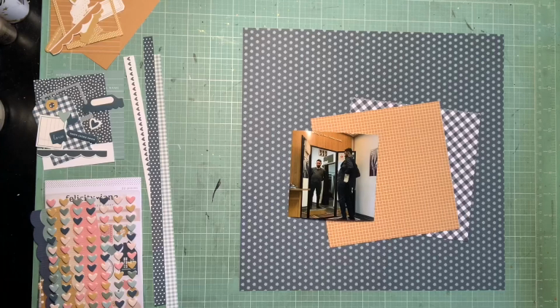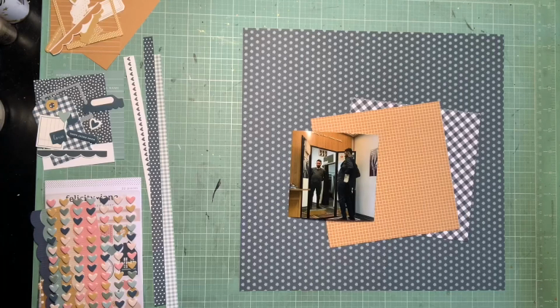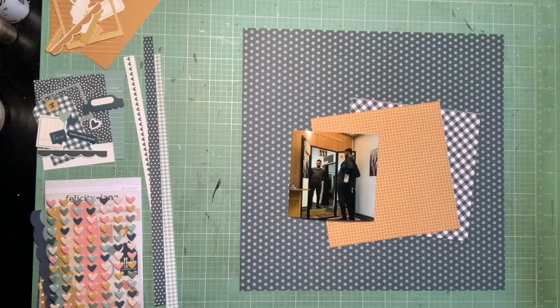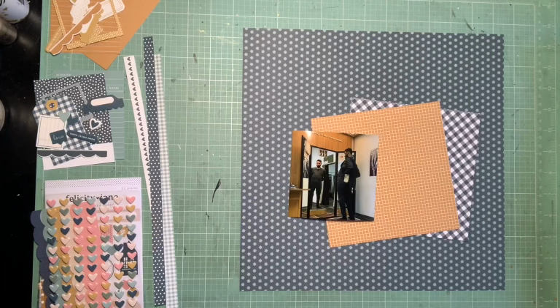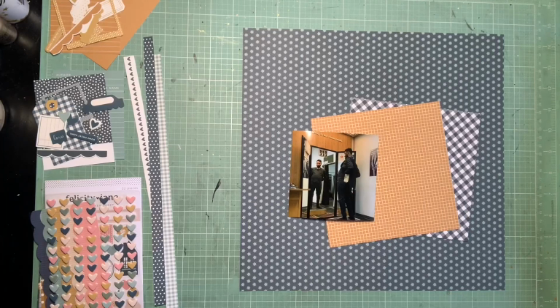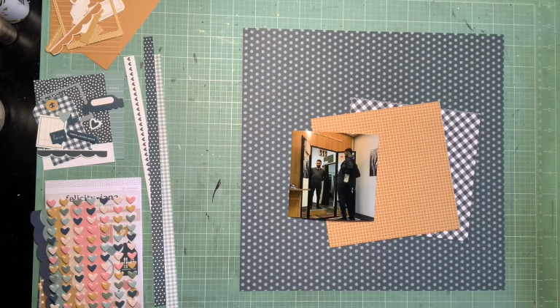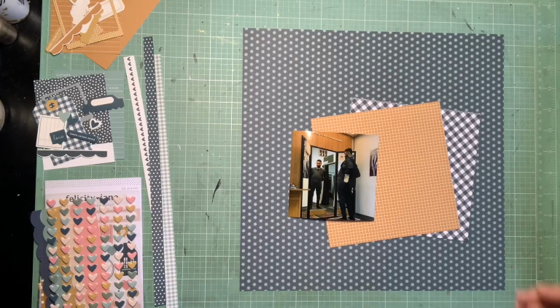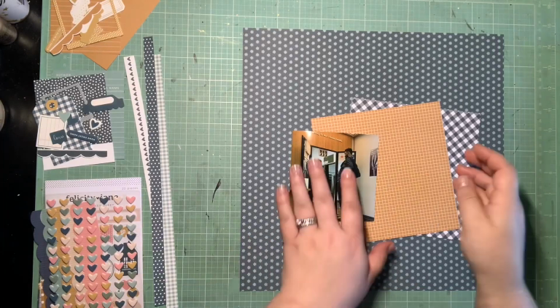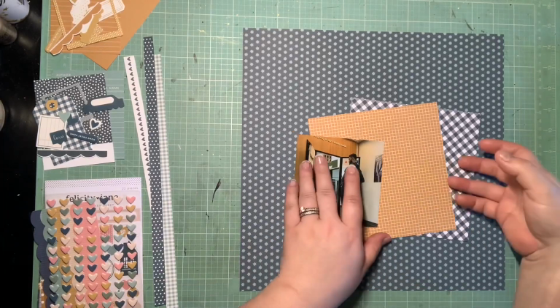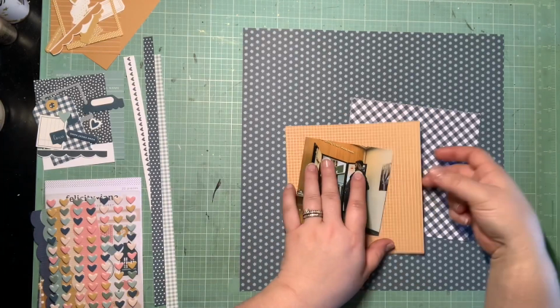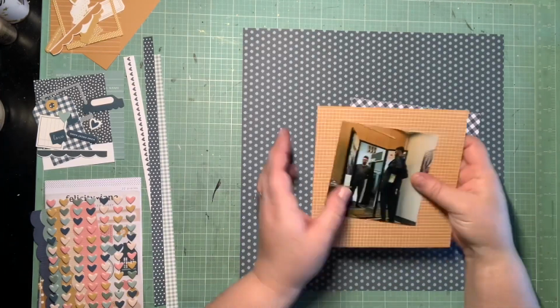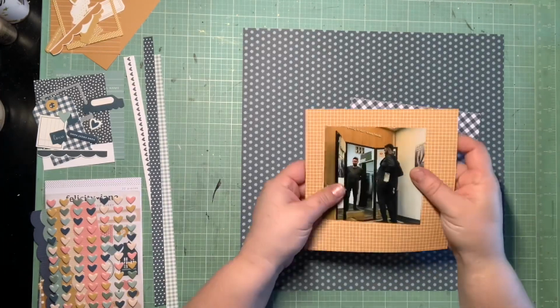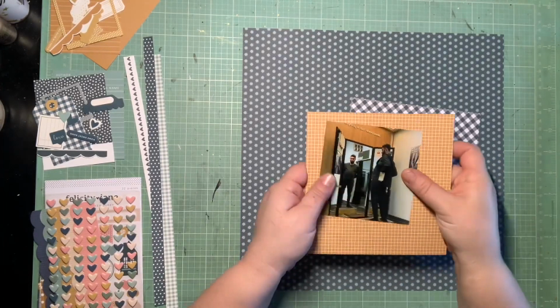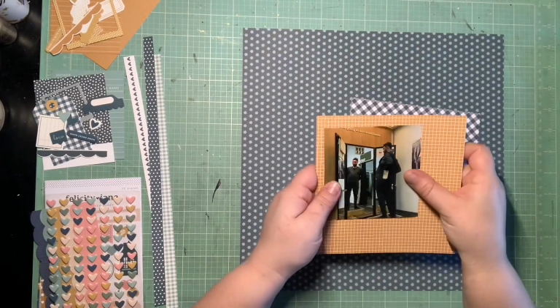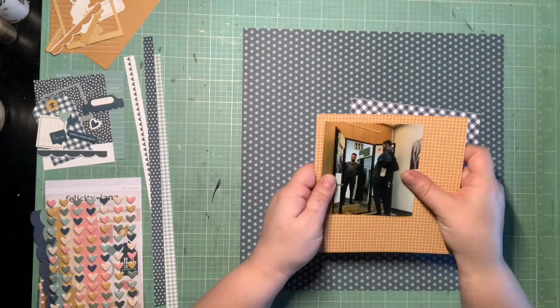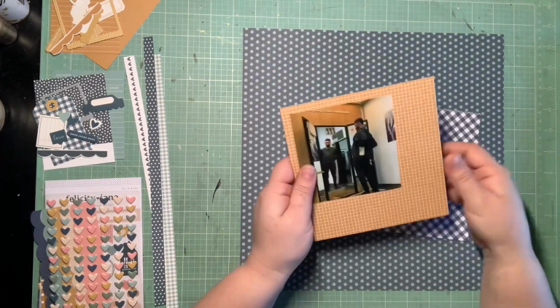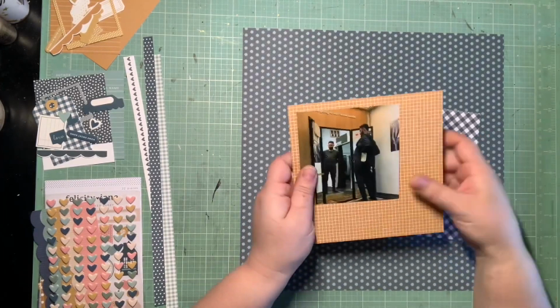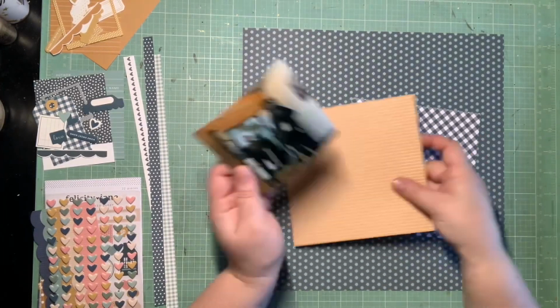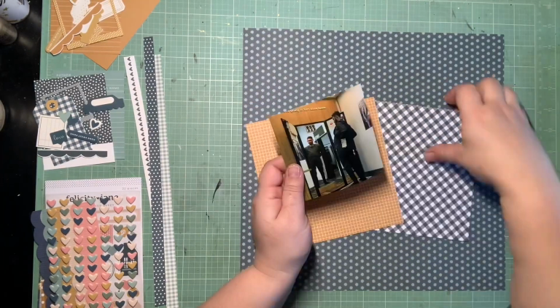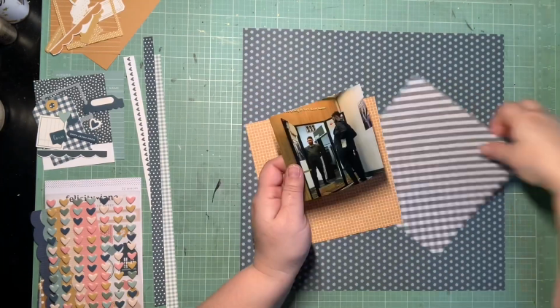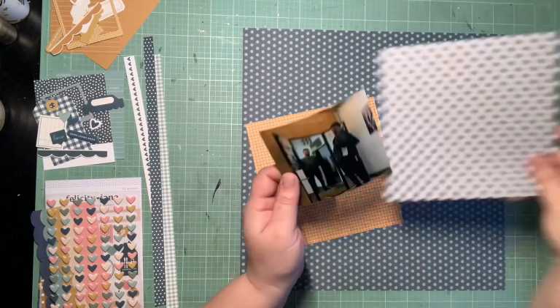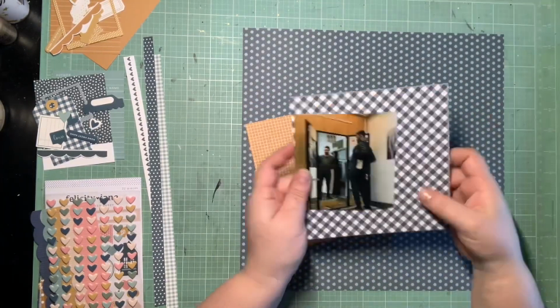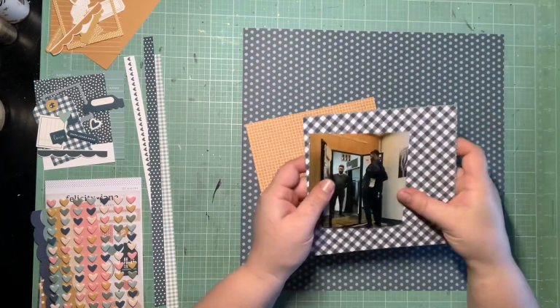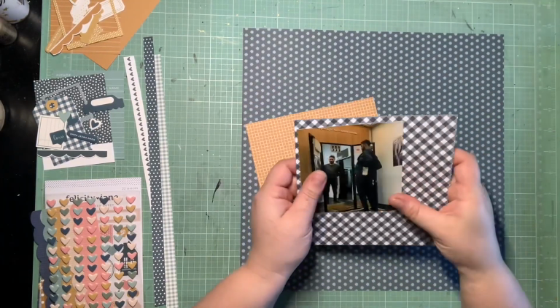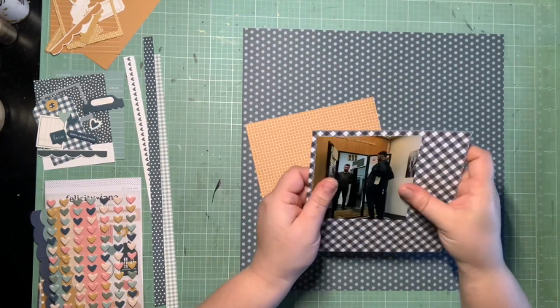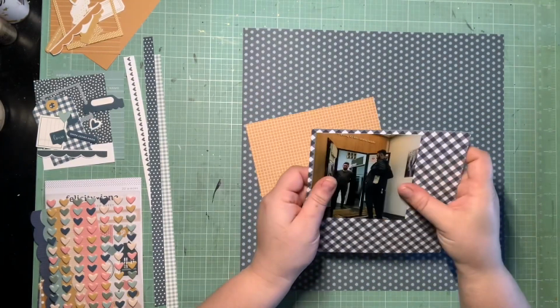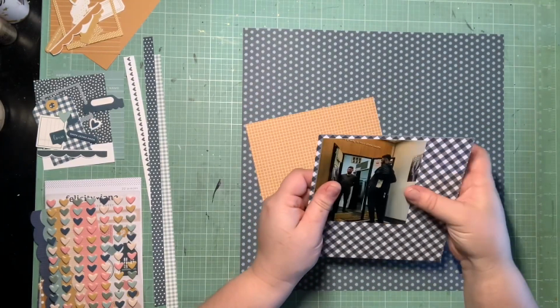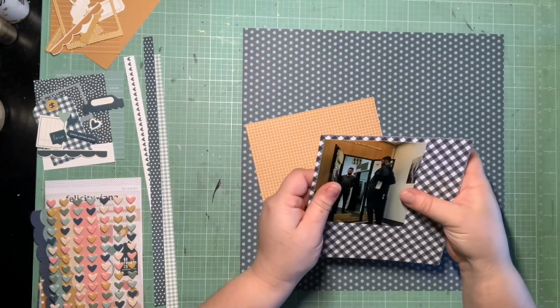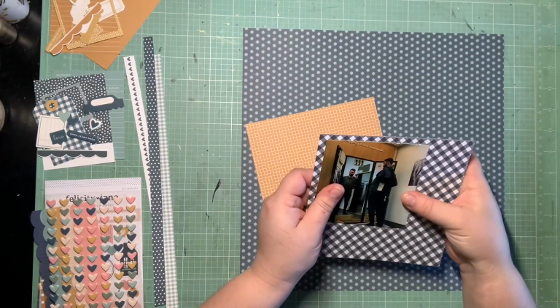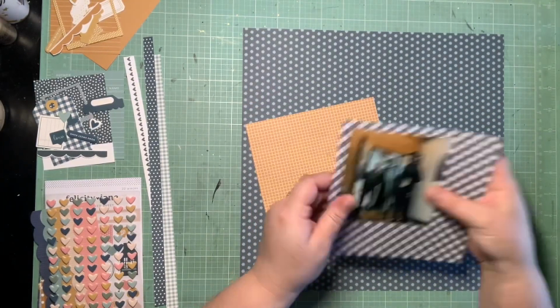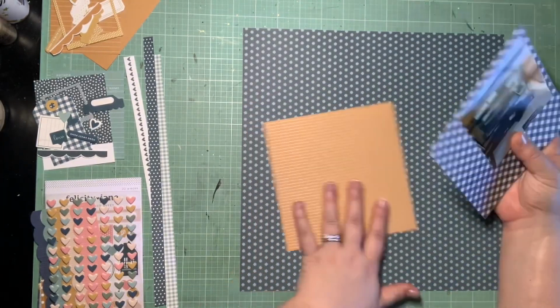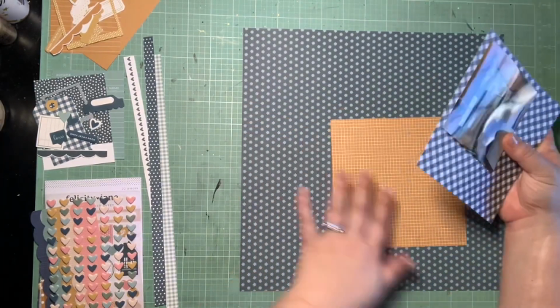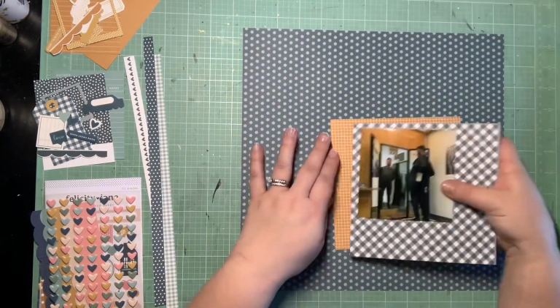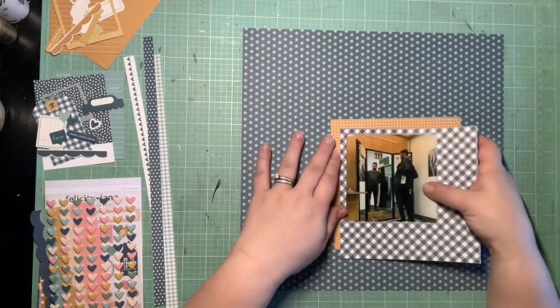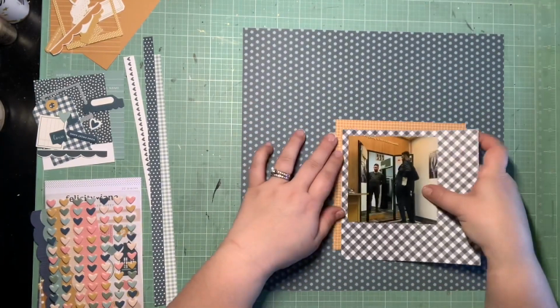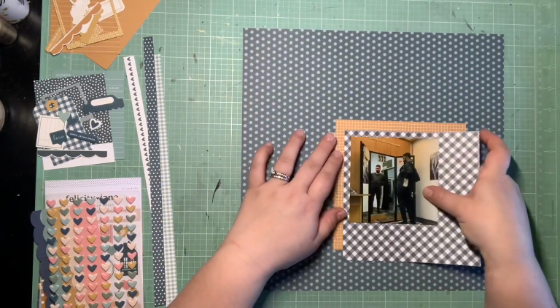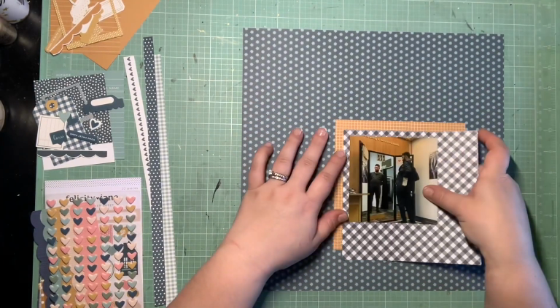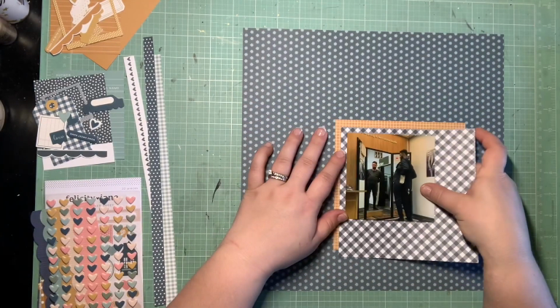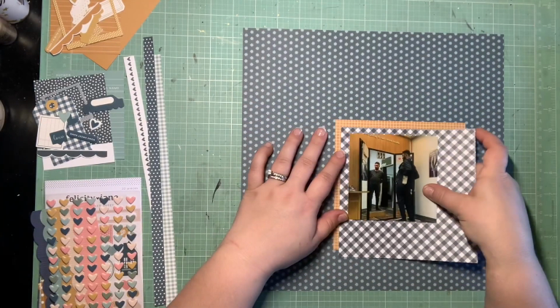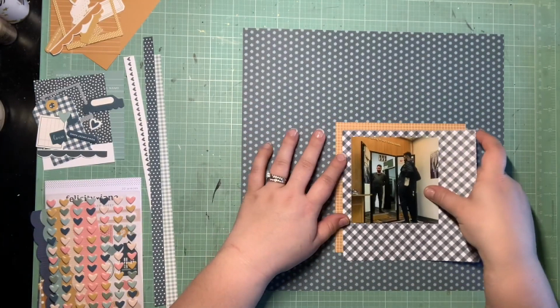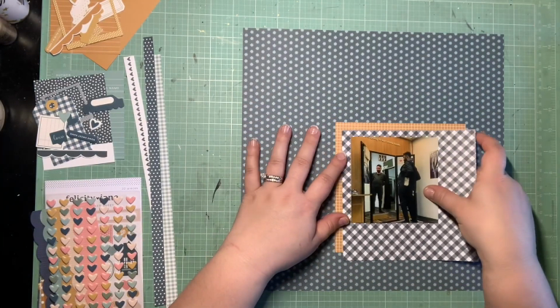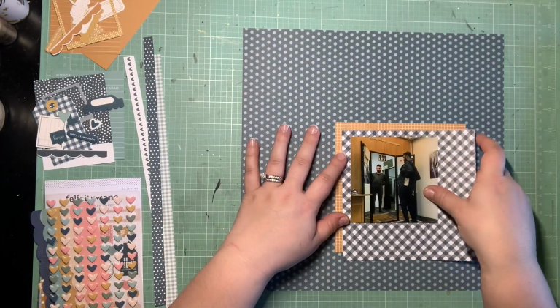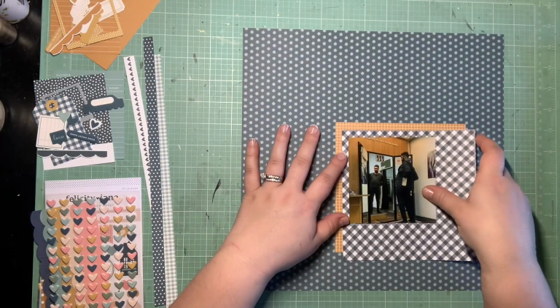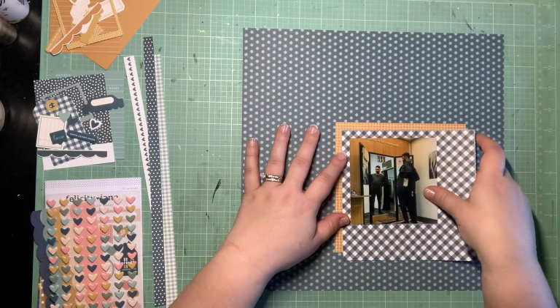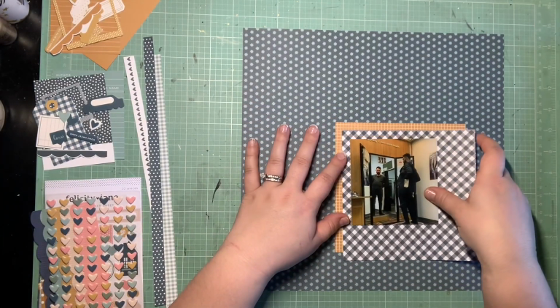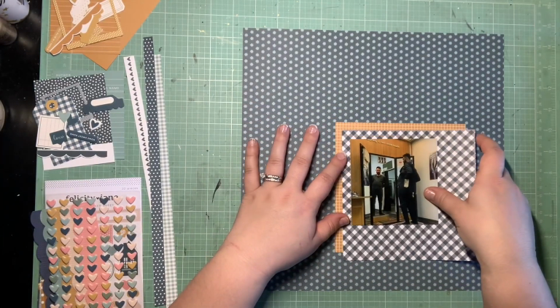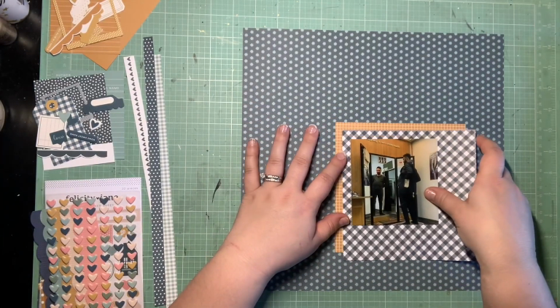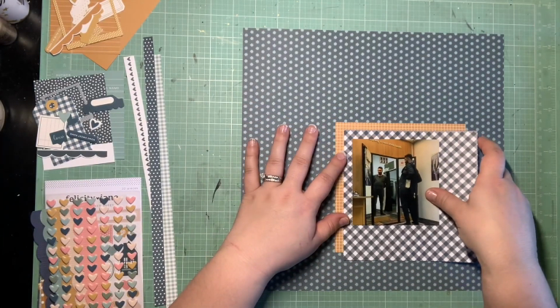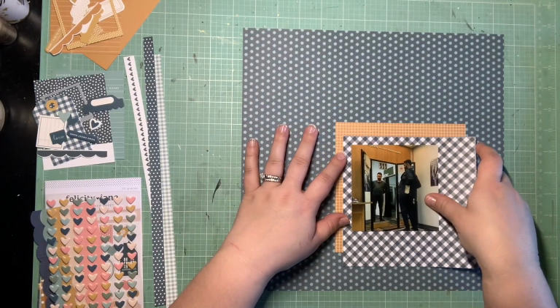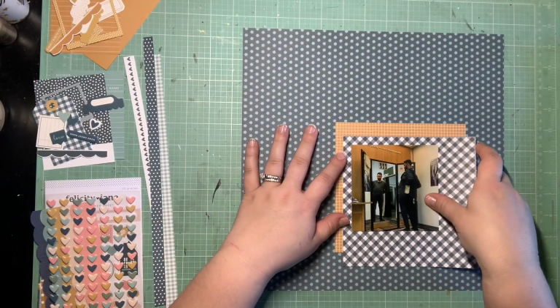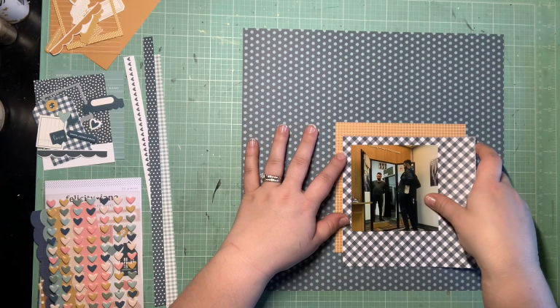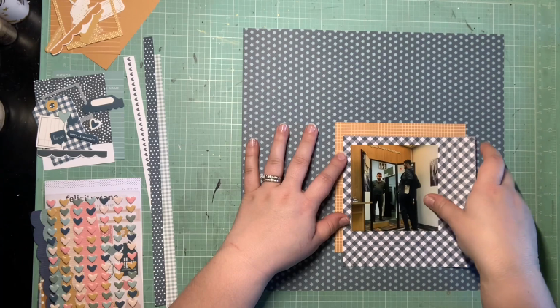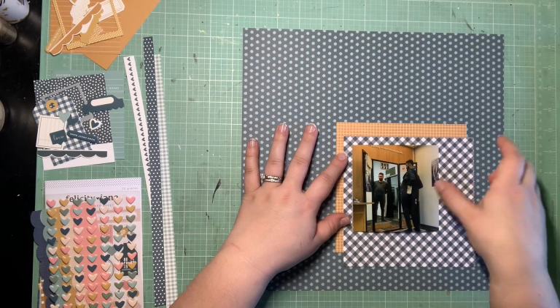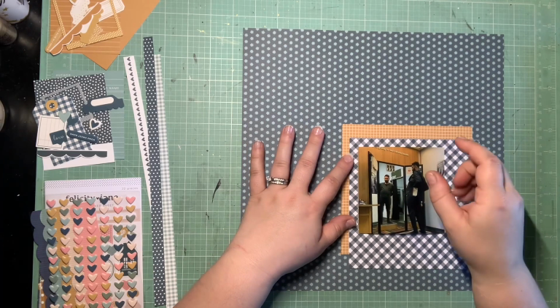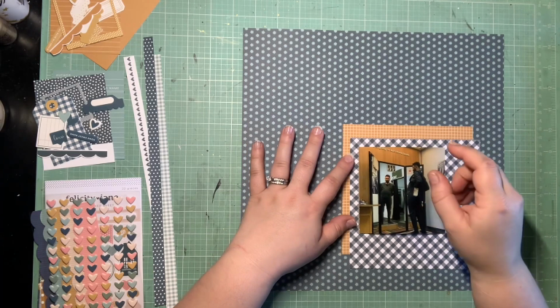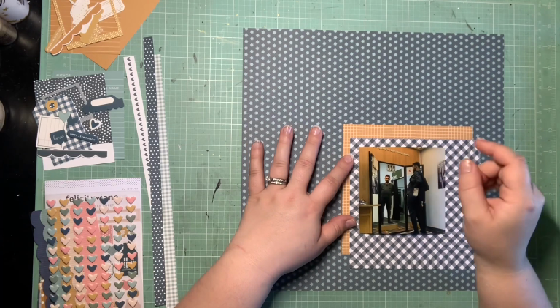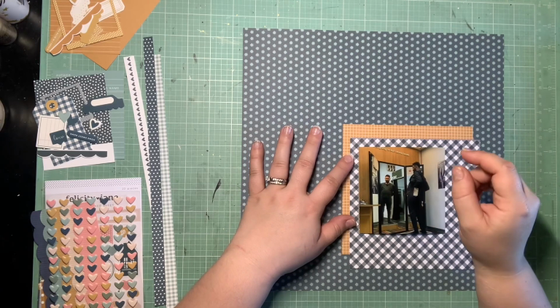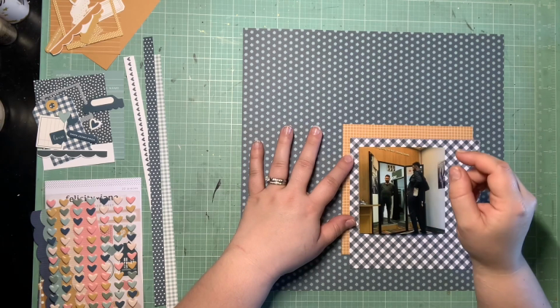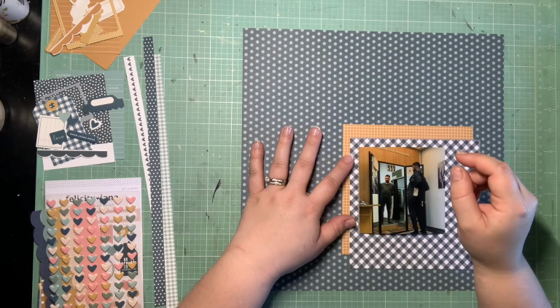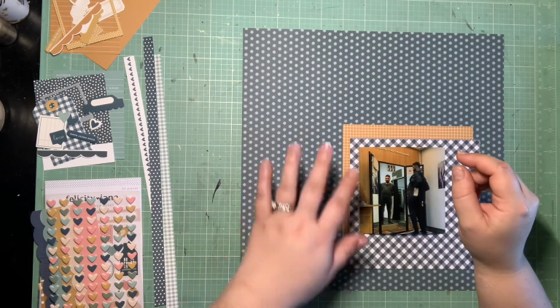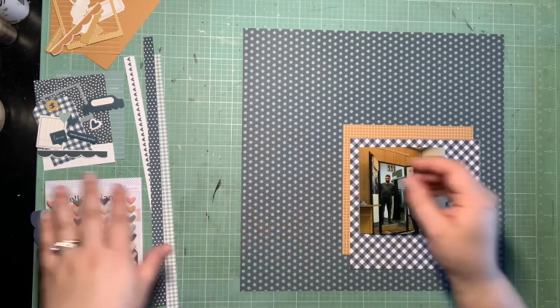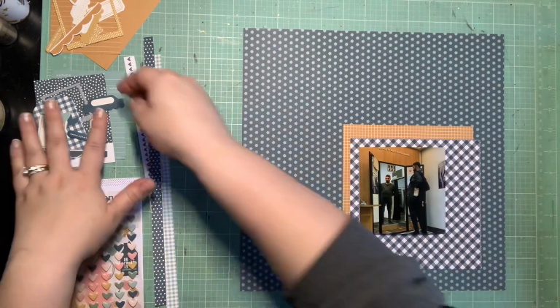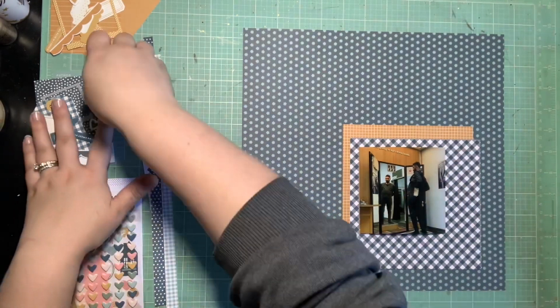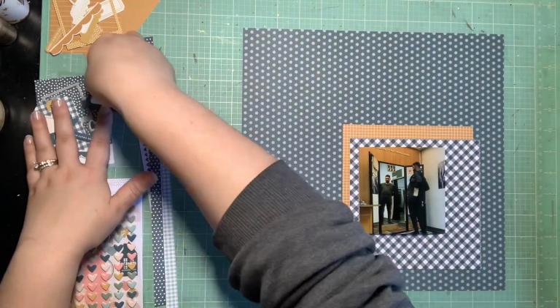Hey guys, it's Kelsey. I'm back with another scrapbooking process video, and this is the first layout I'm making with my Felicity Jane Aspen collection.